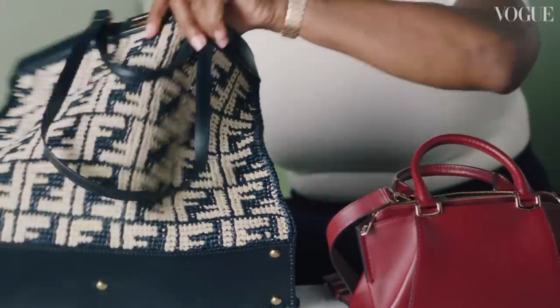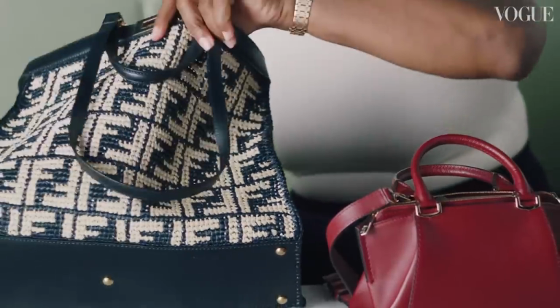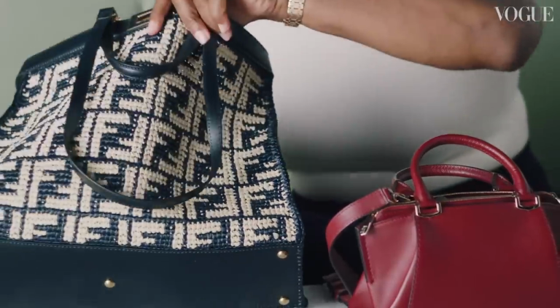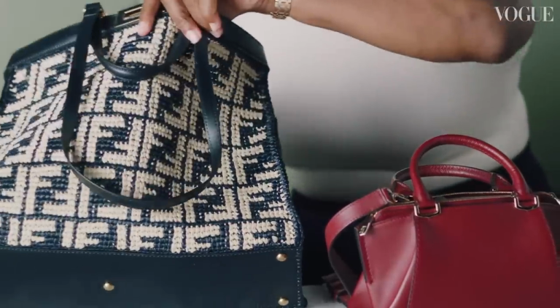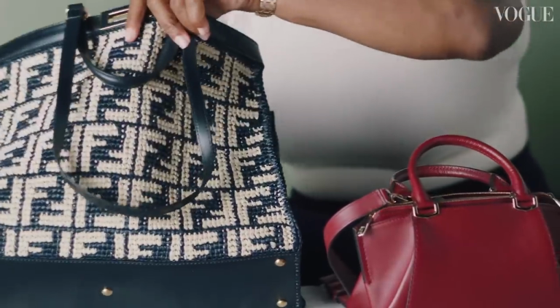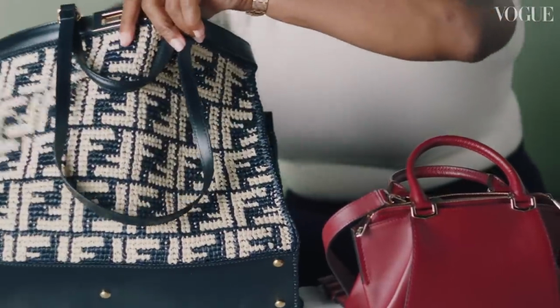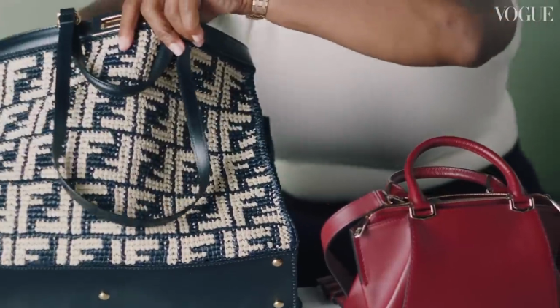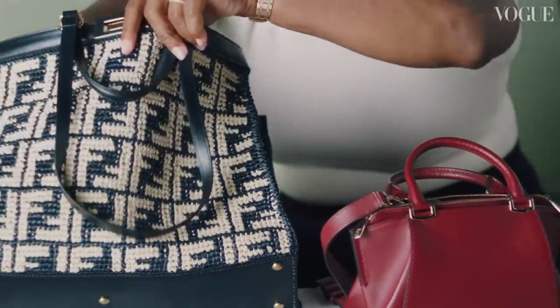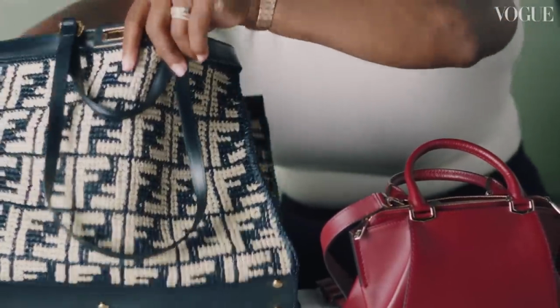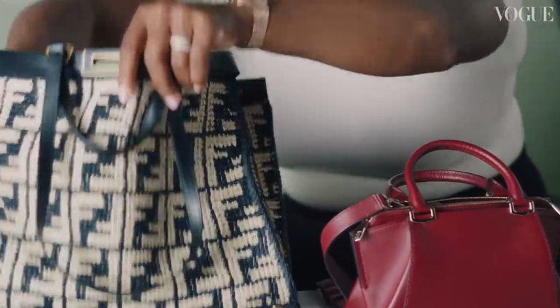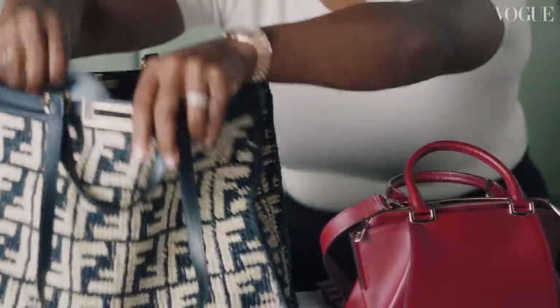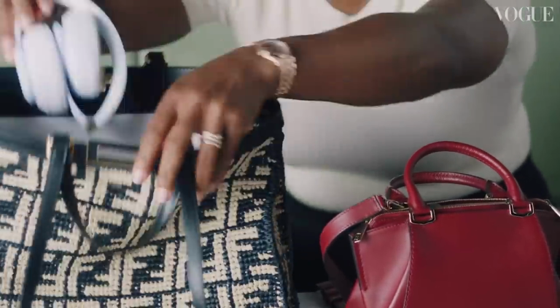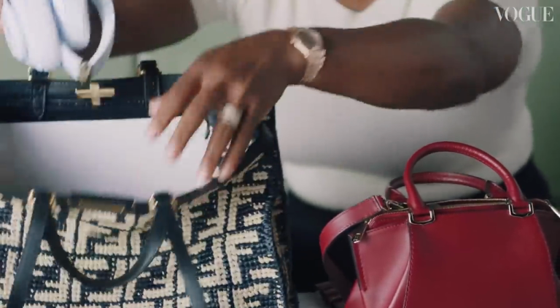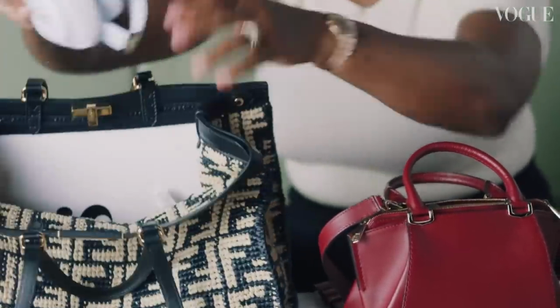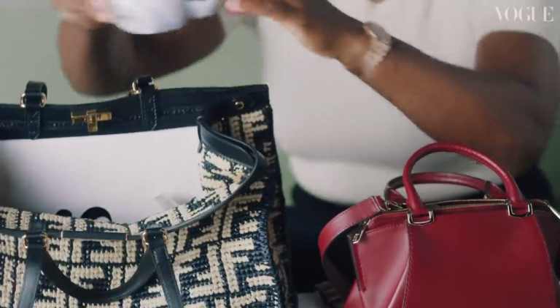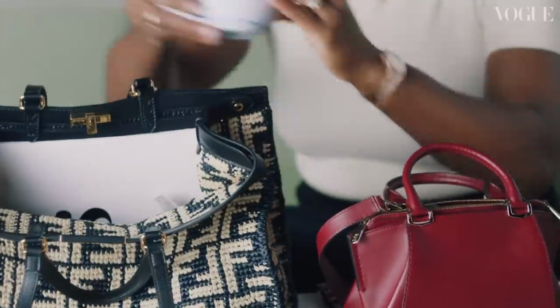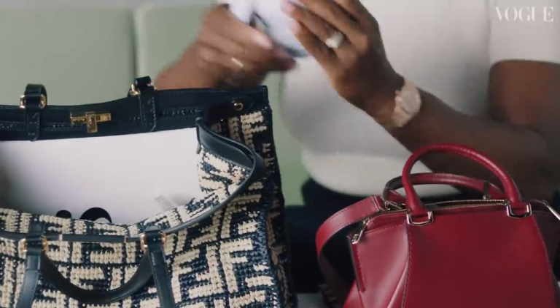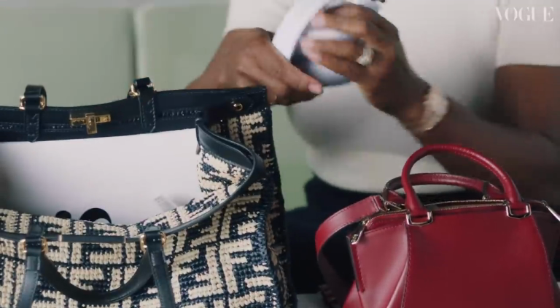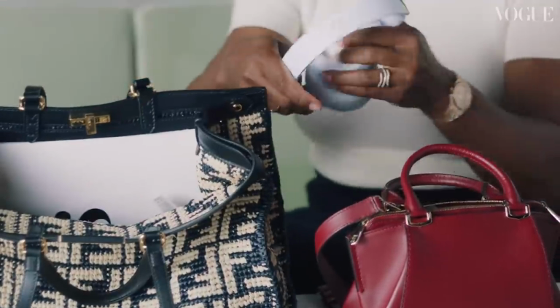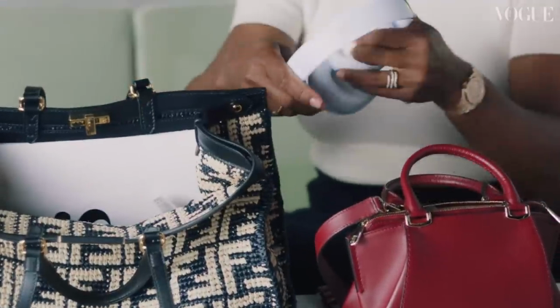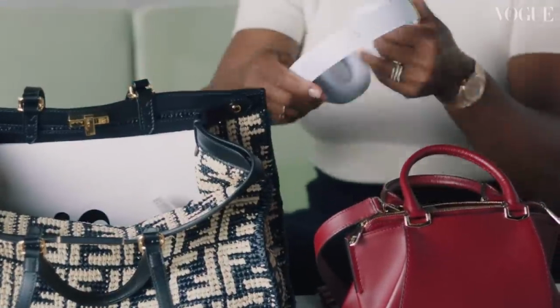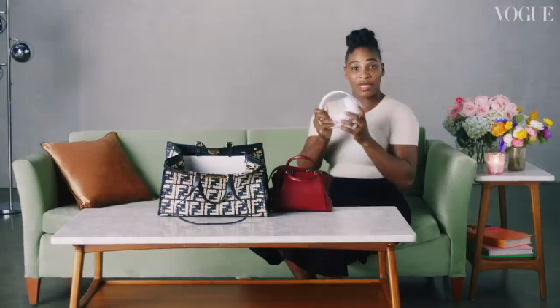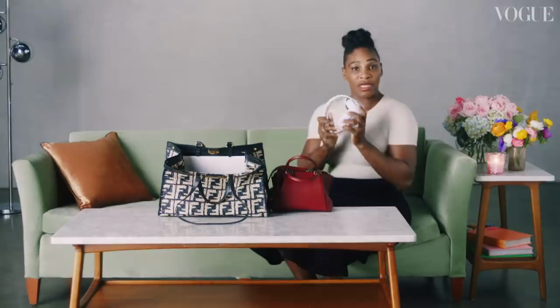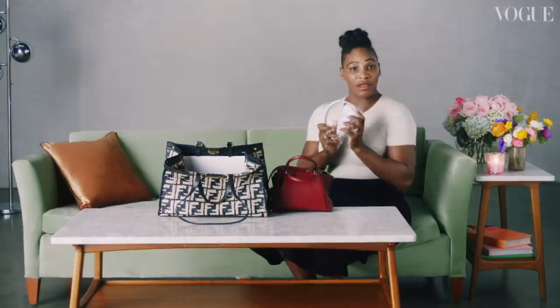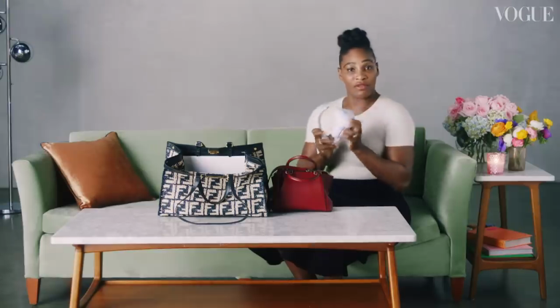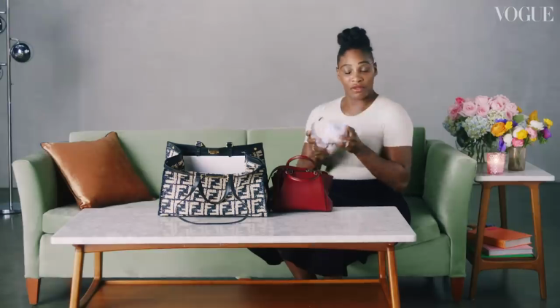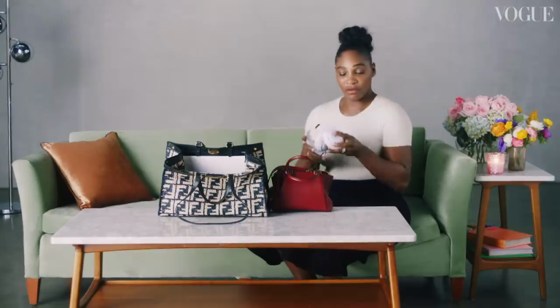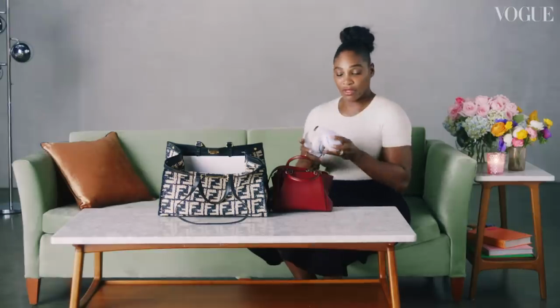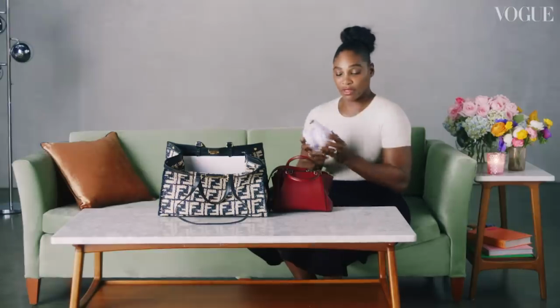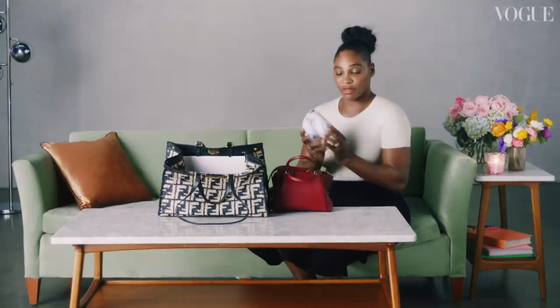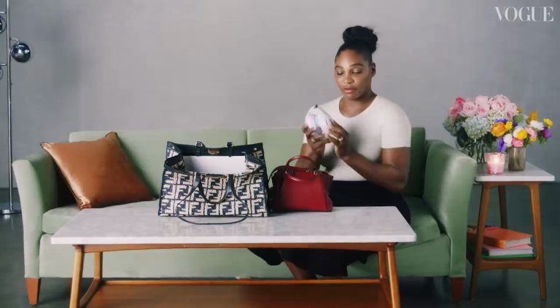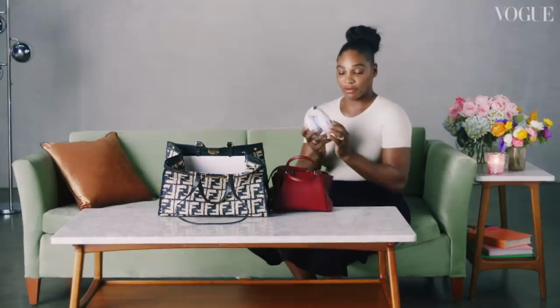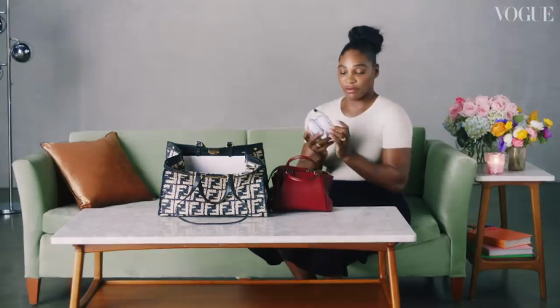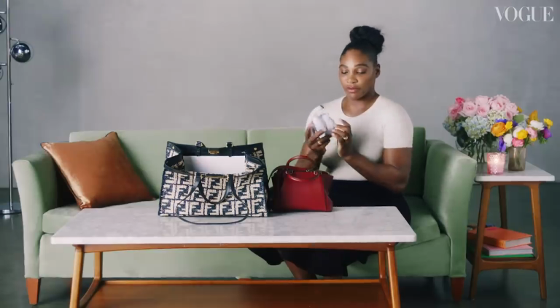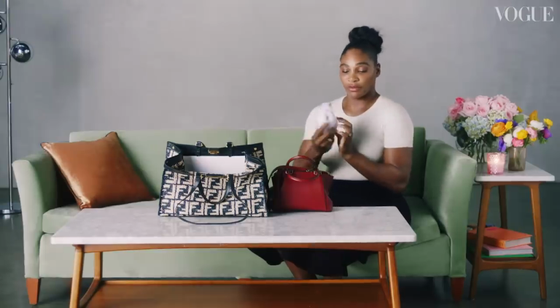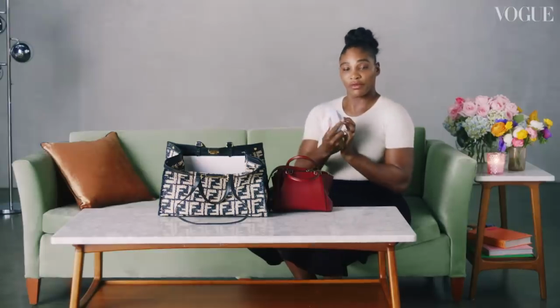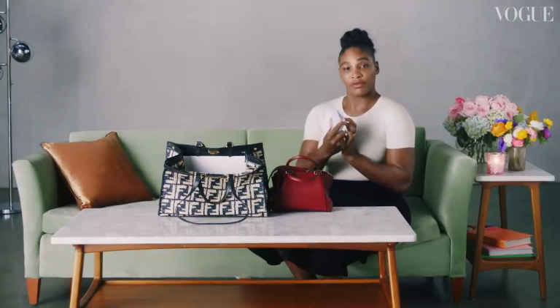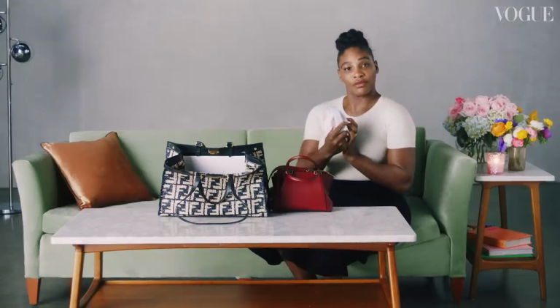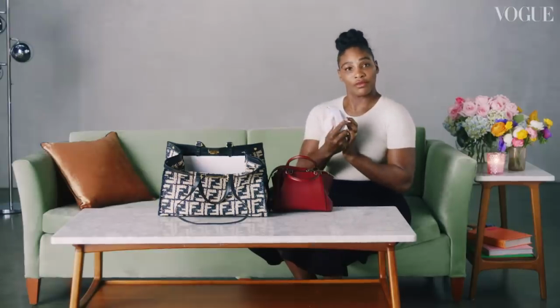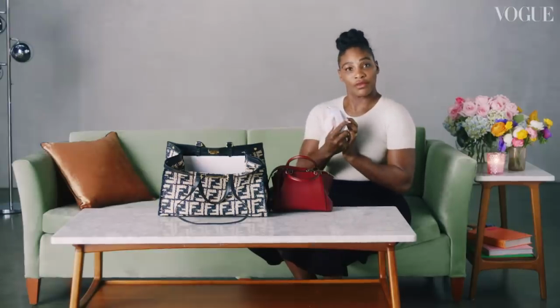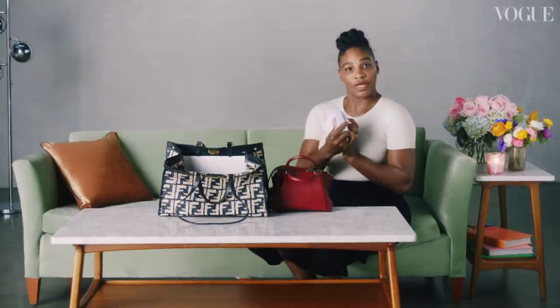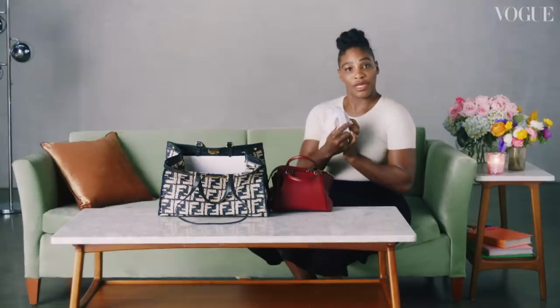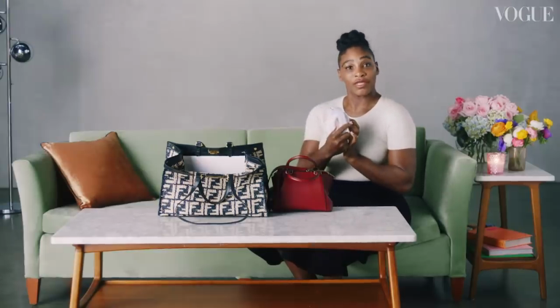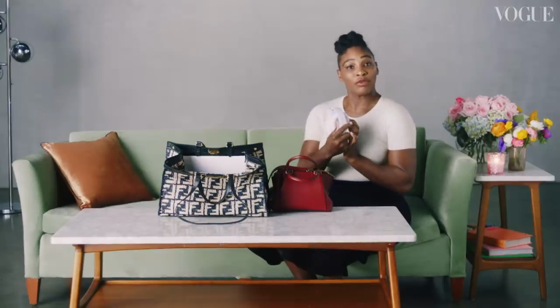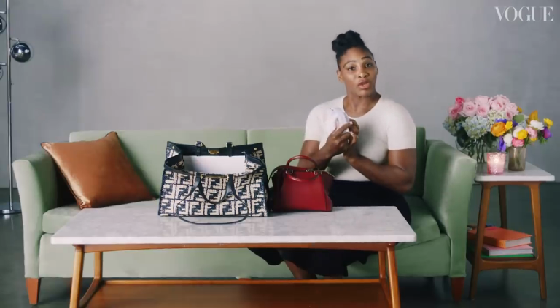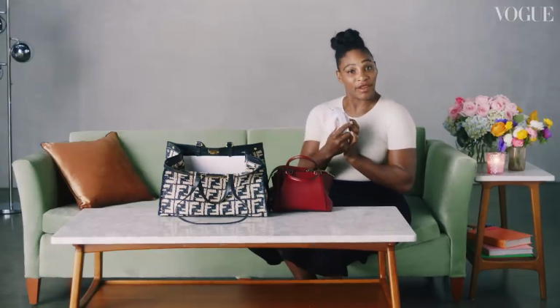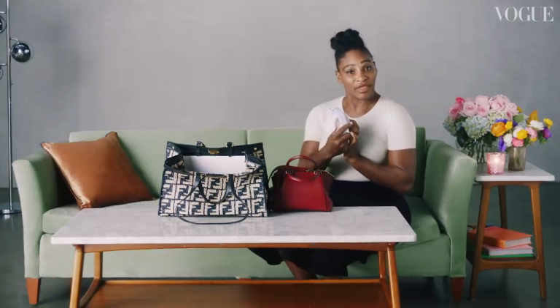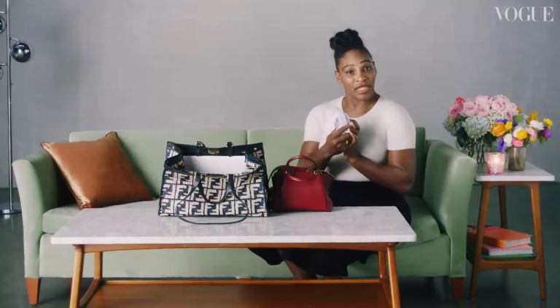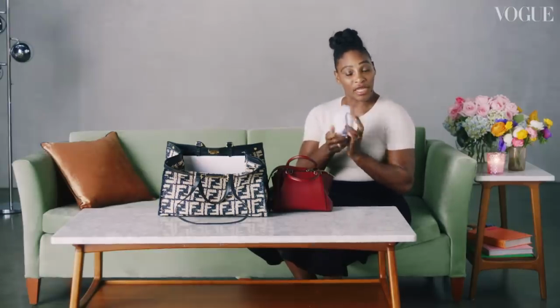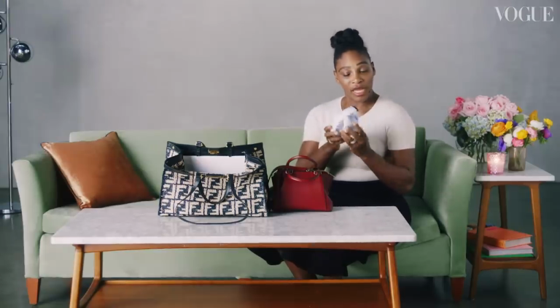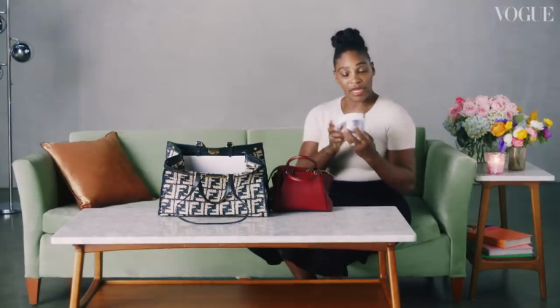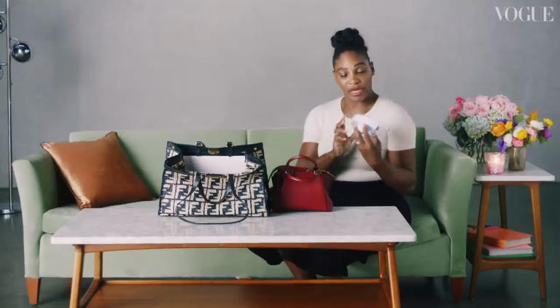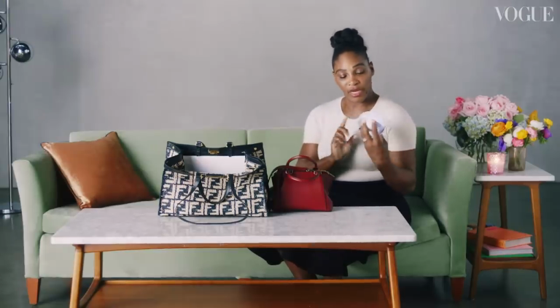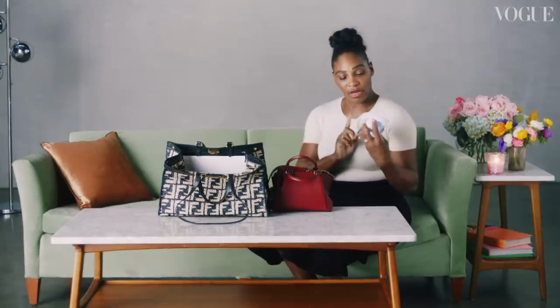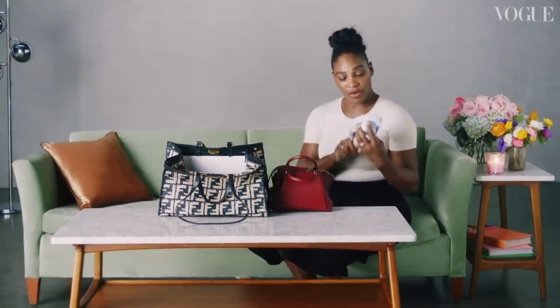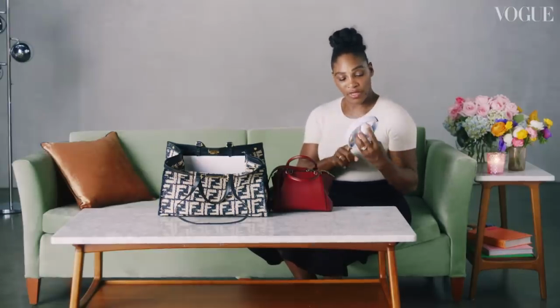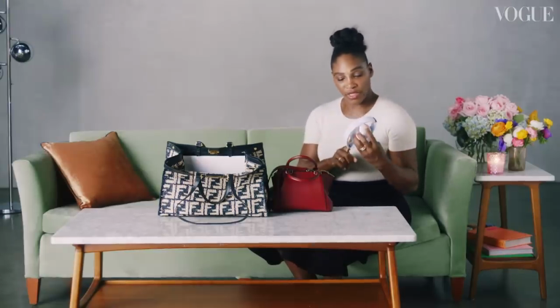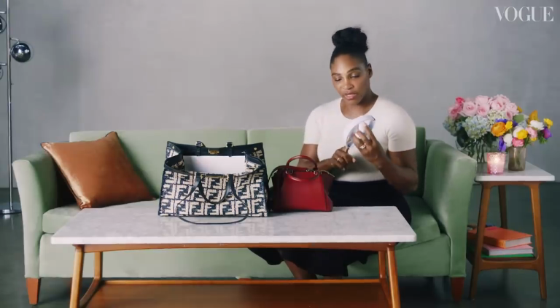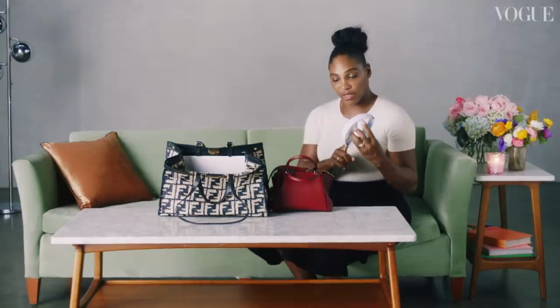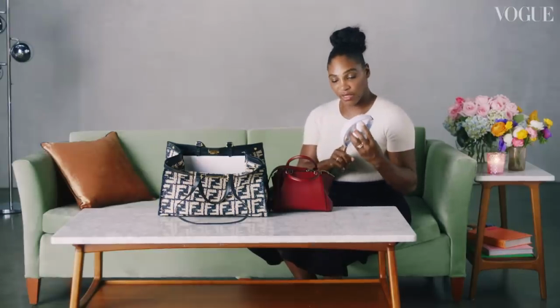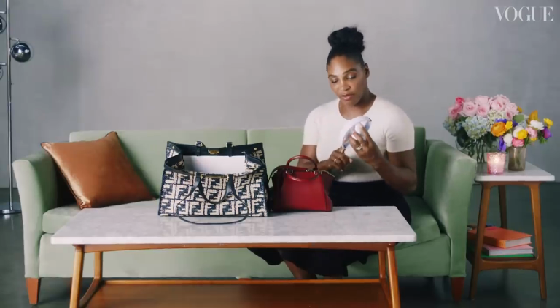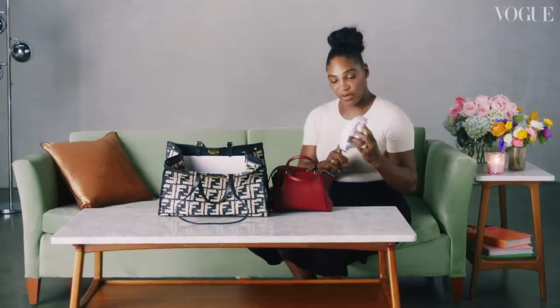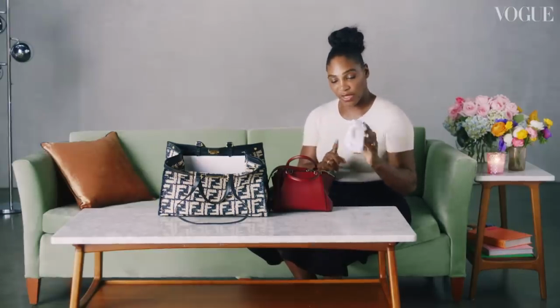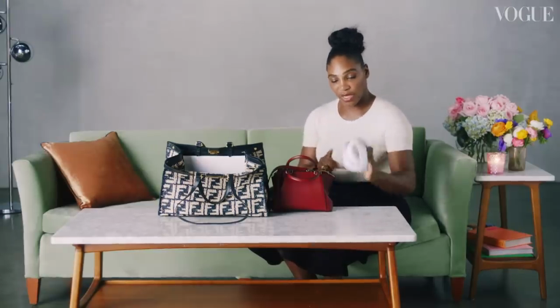Of course, I have my Beats headphones because I'm traveling a lot and I always need to listen to music.